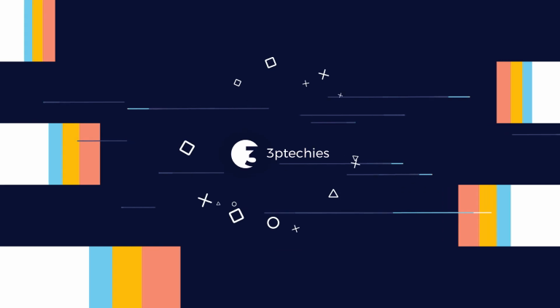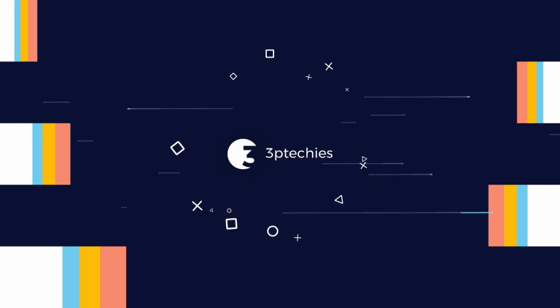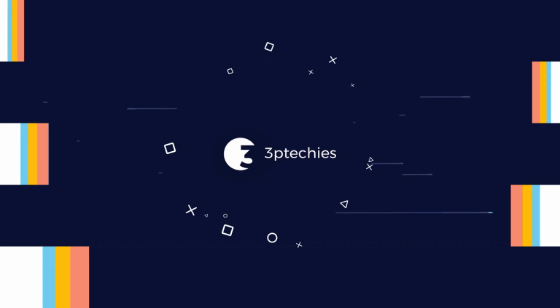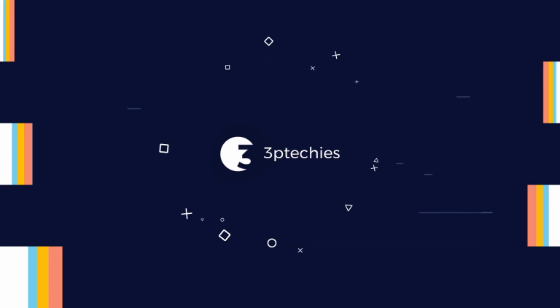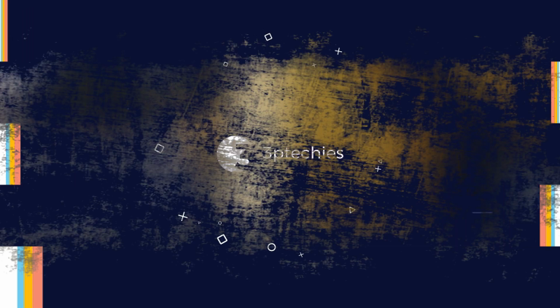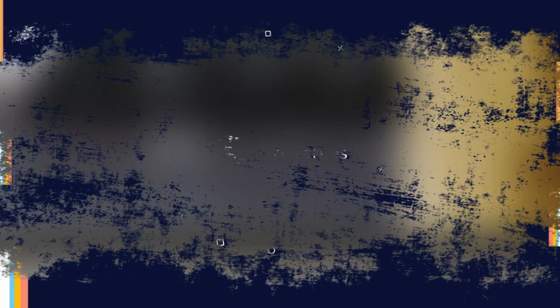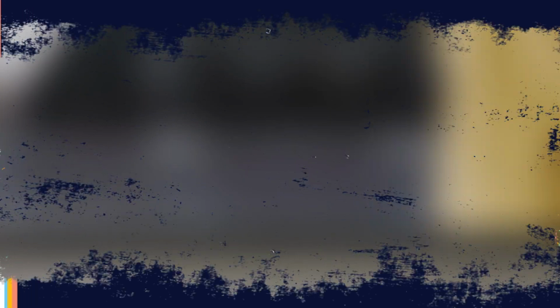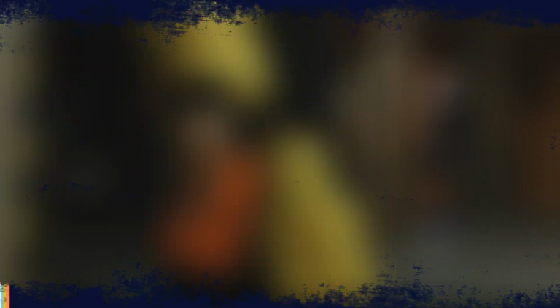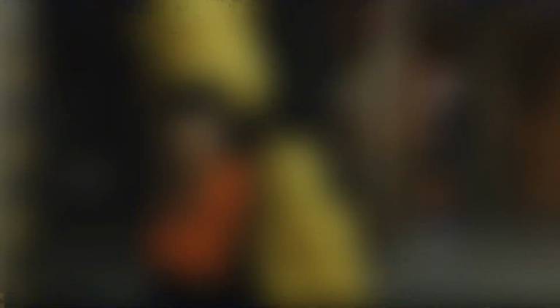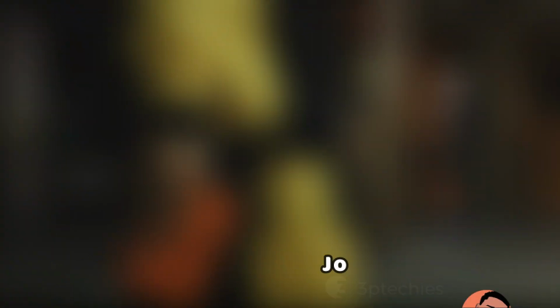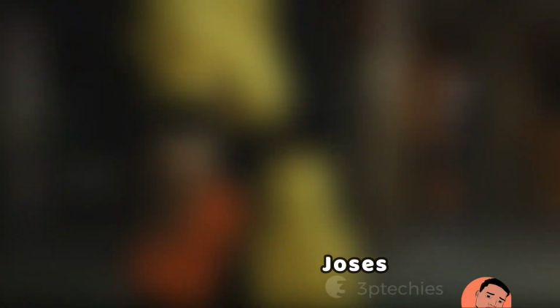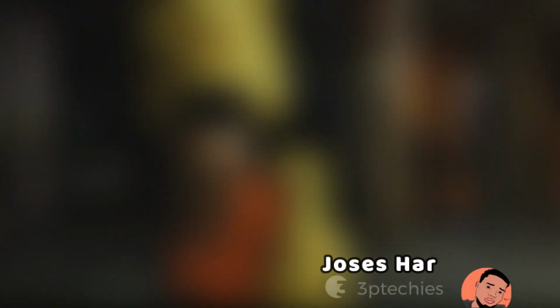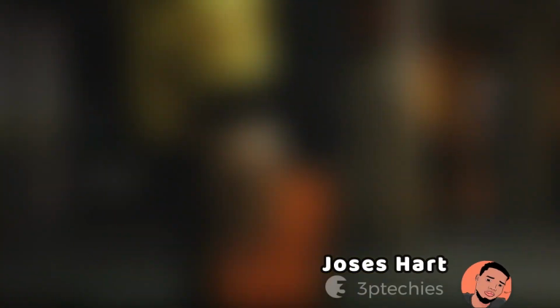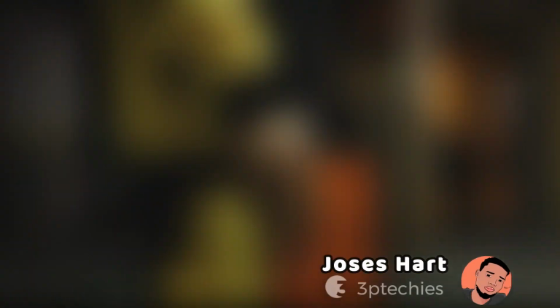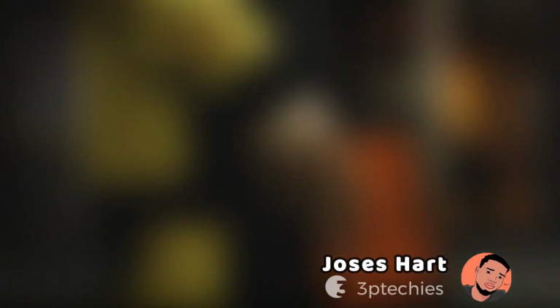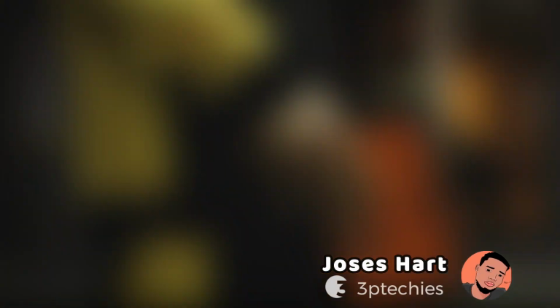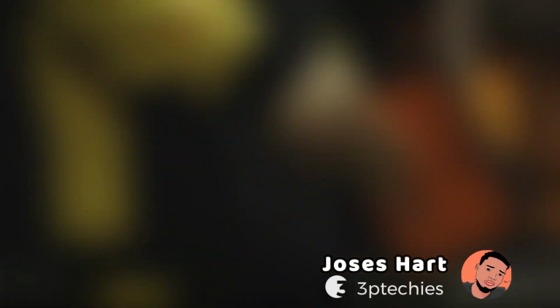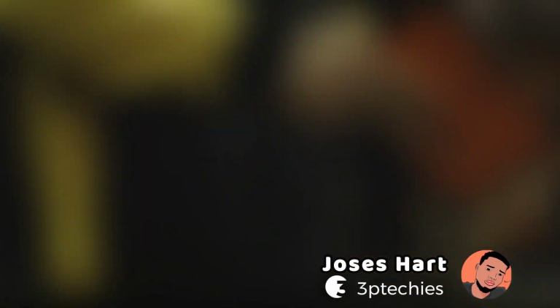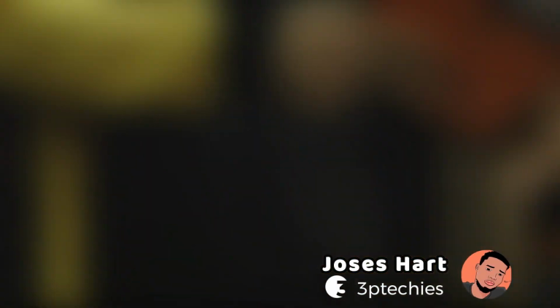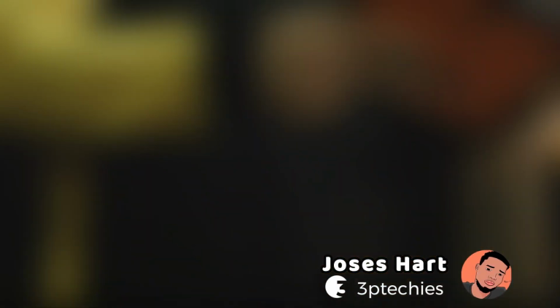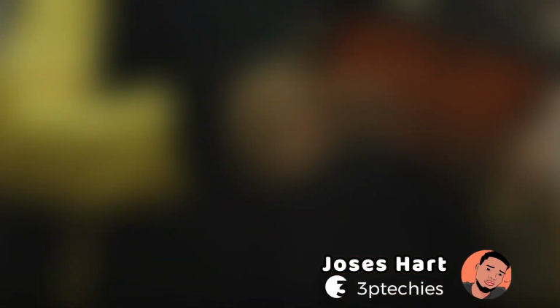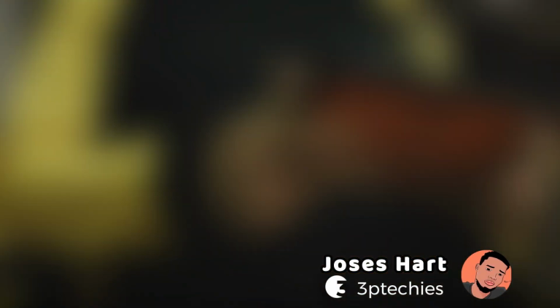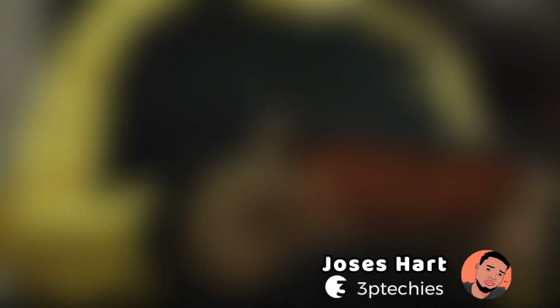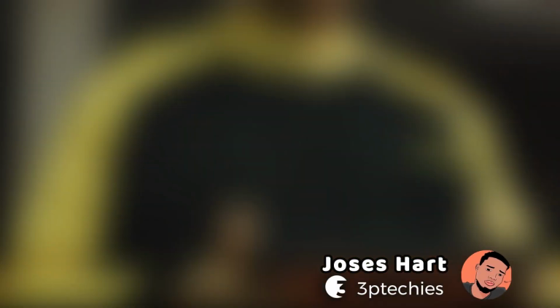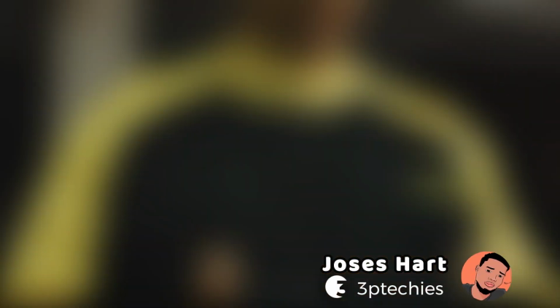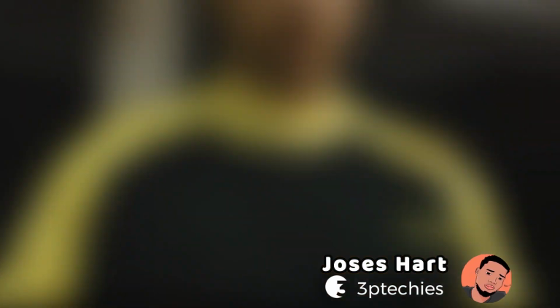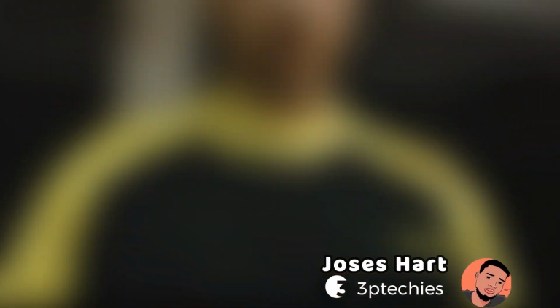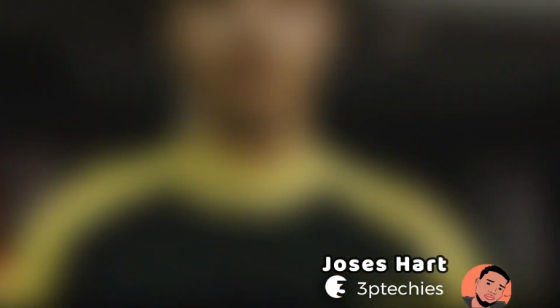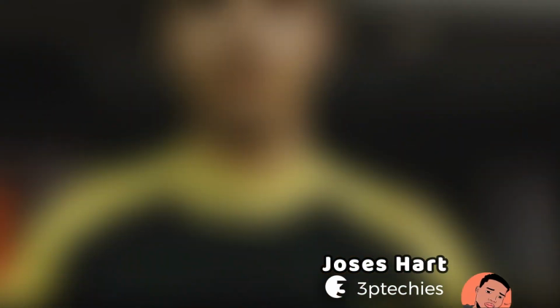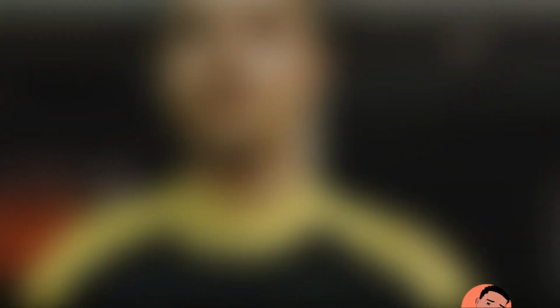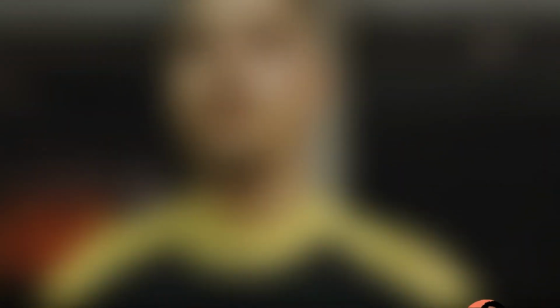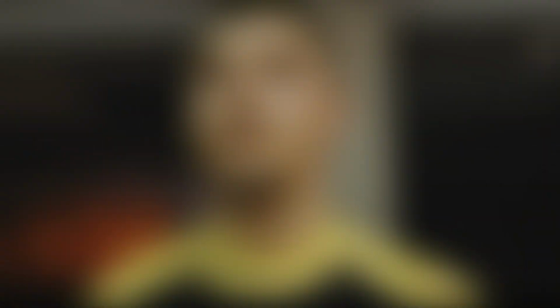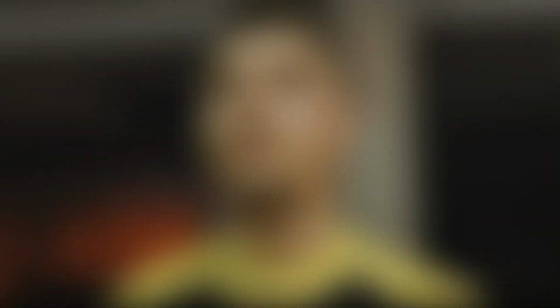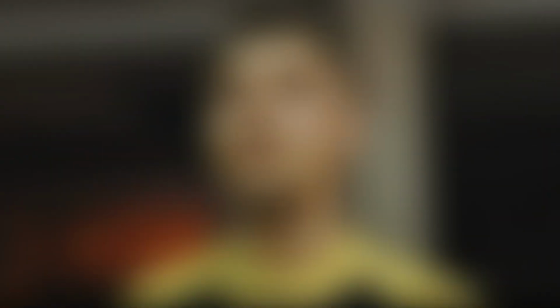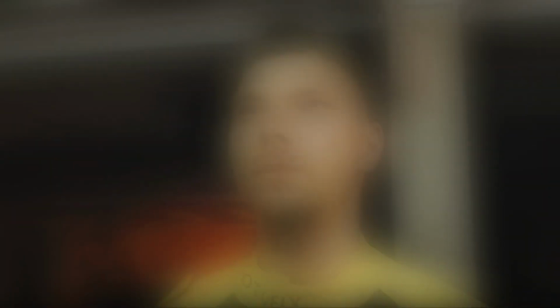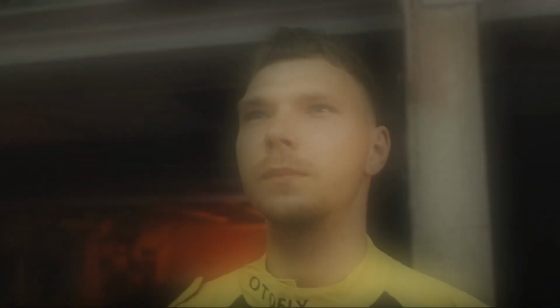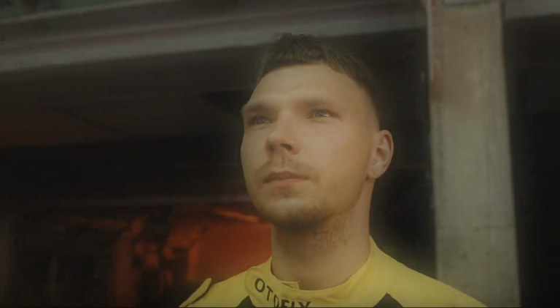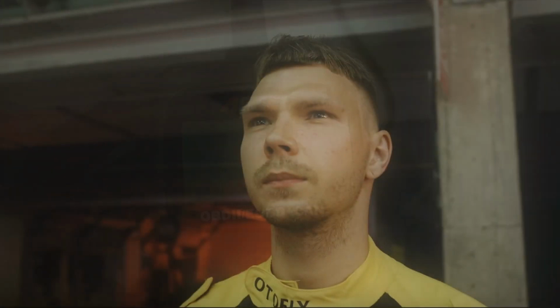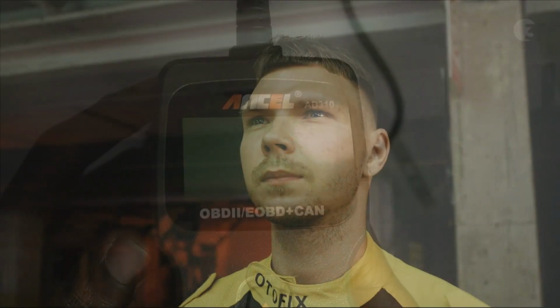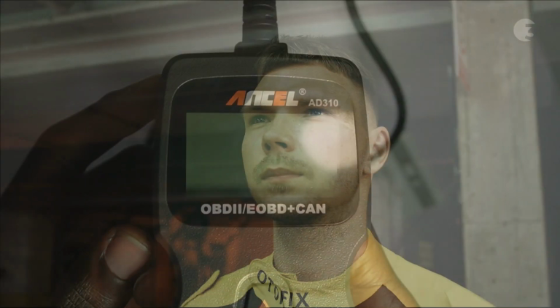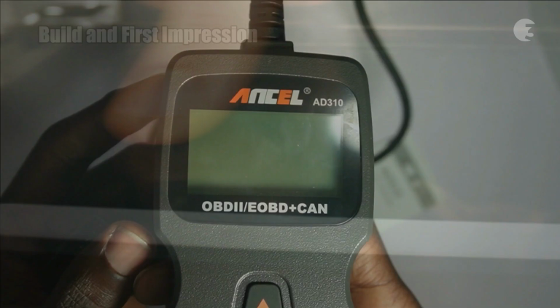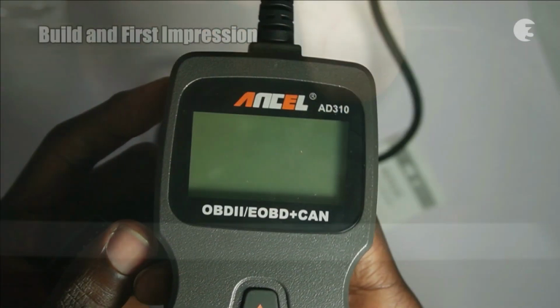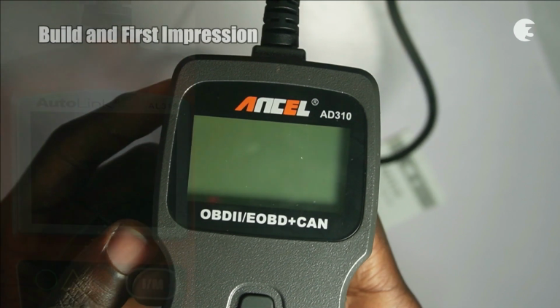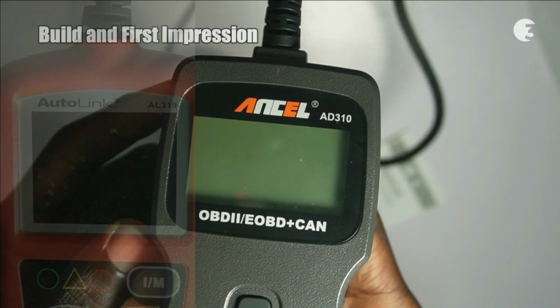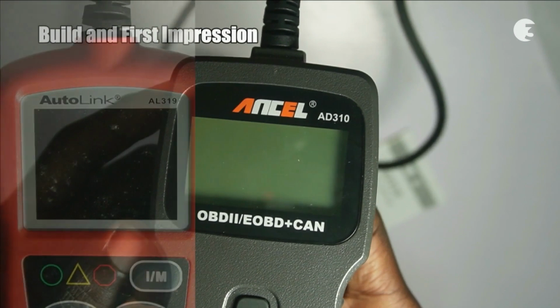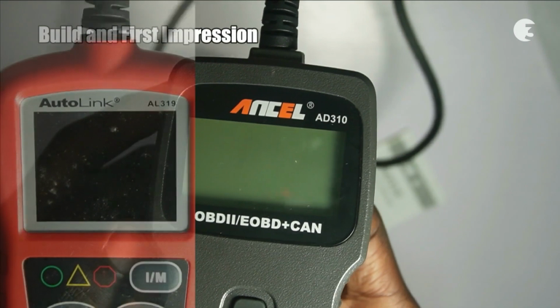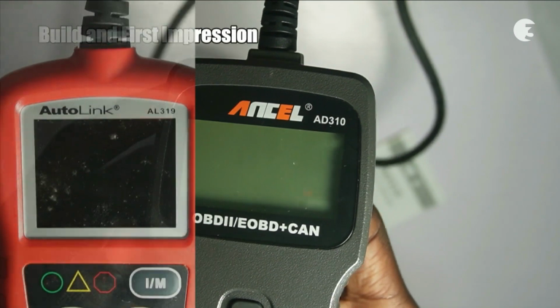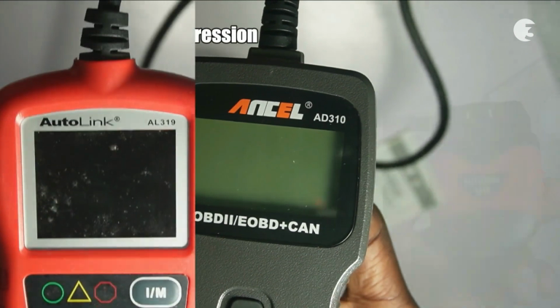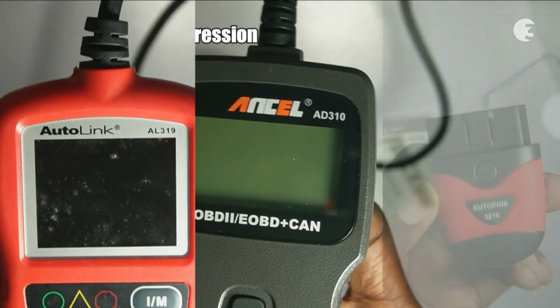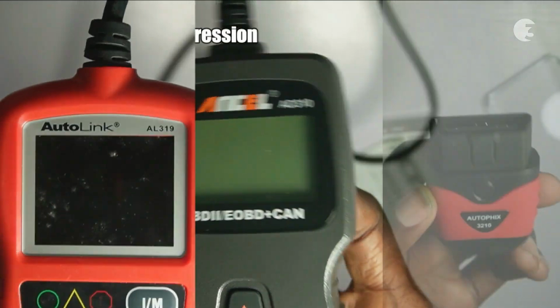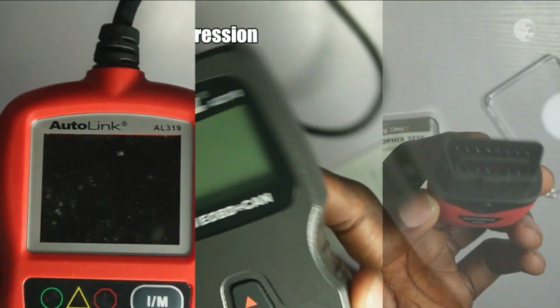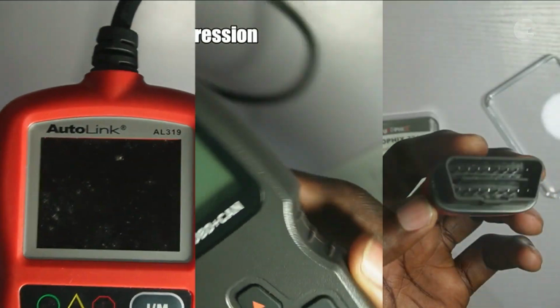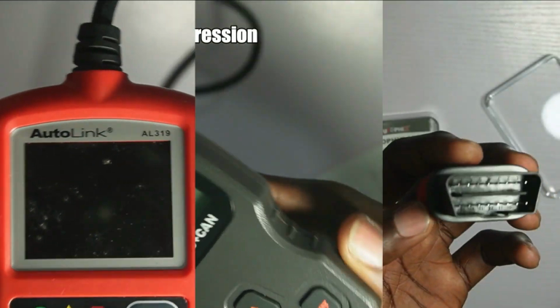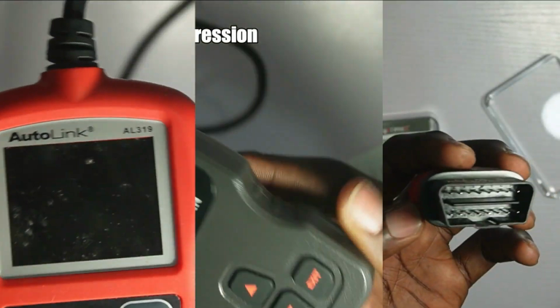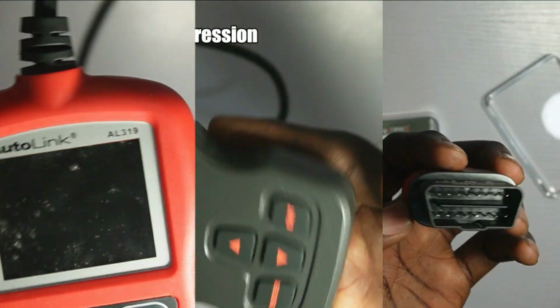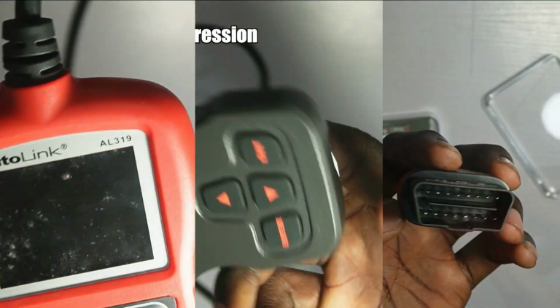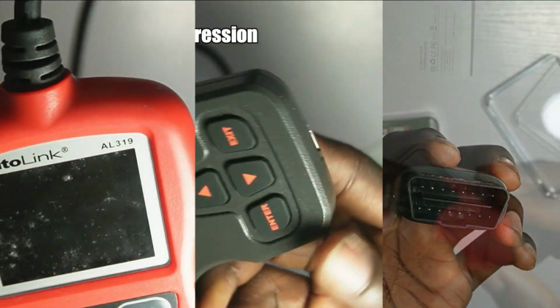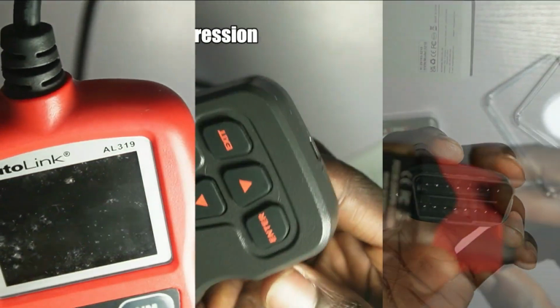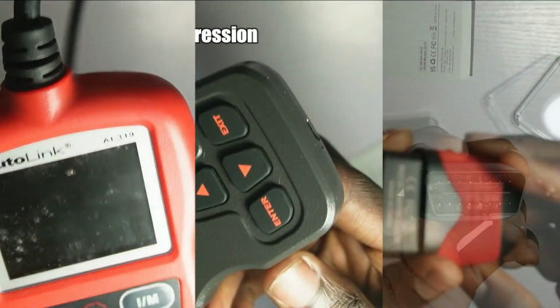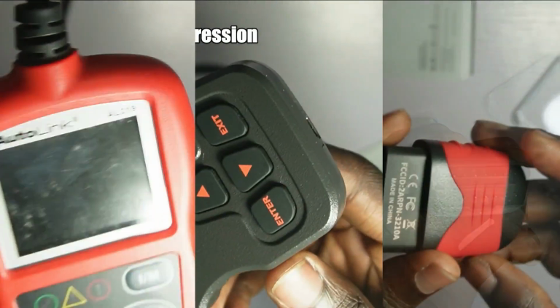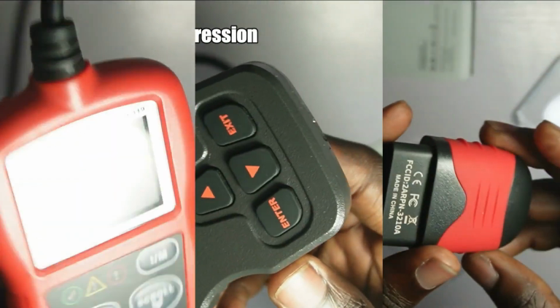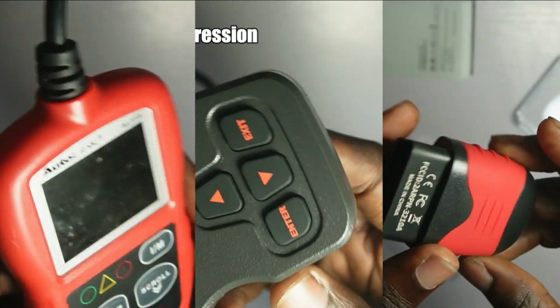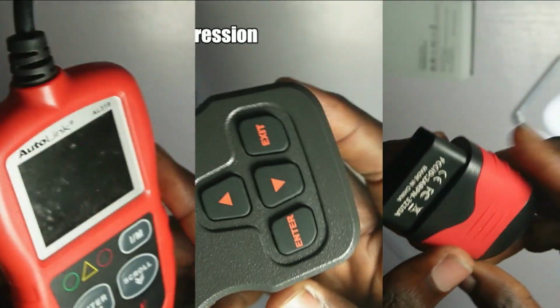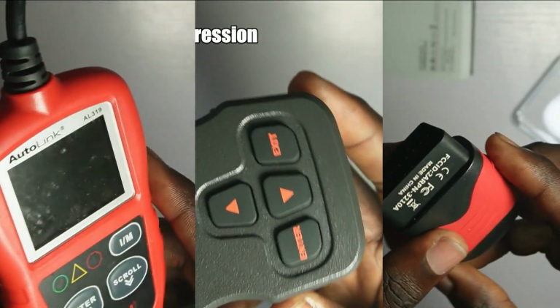Hey guys, Joseph Hart here. In our previous discussions, we've explored three different car diagnosis scanners.